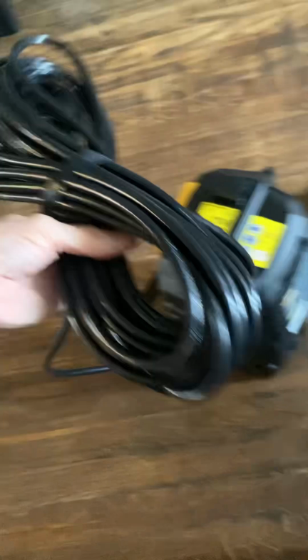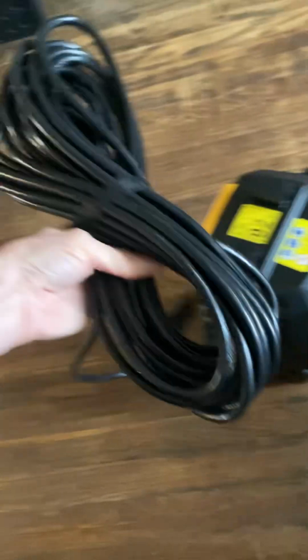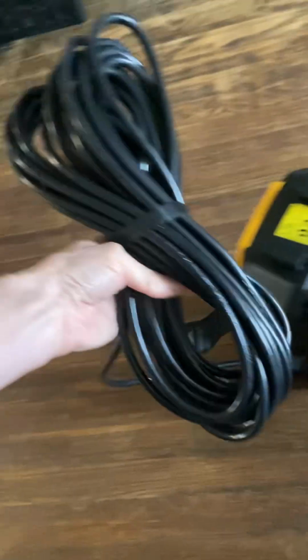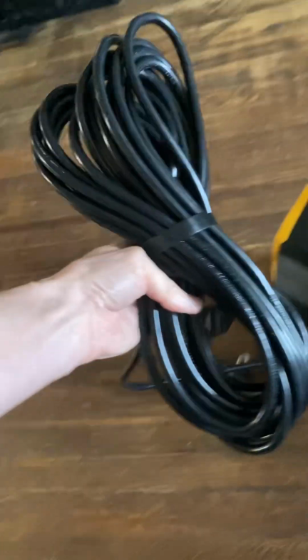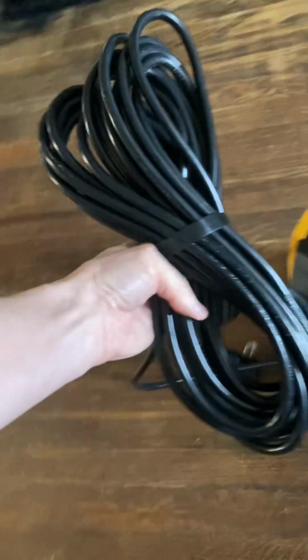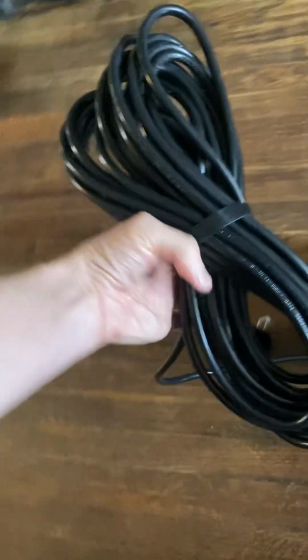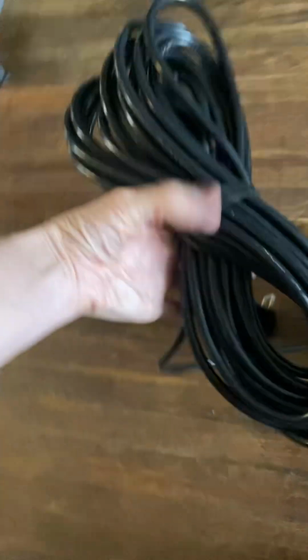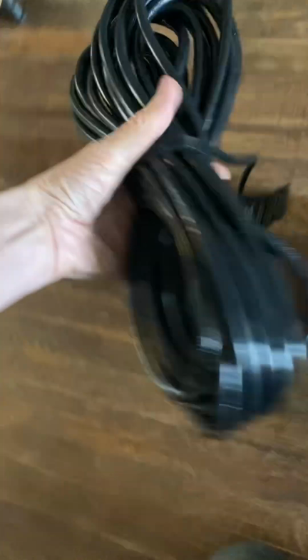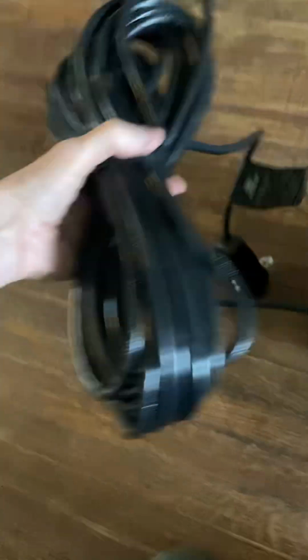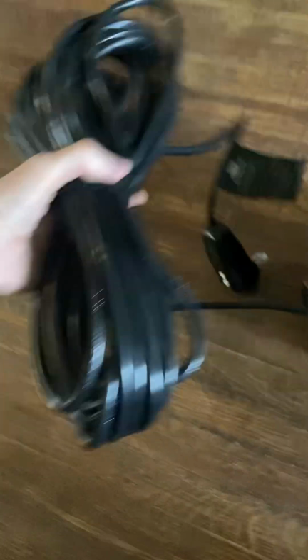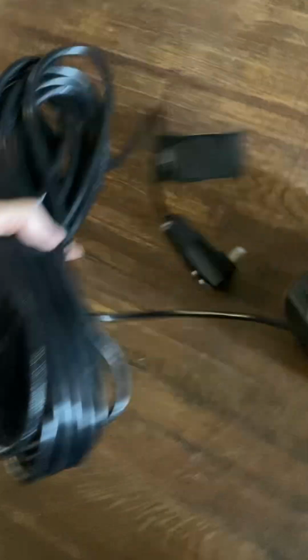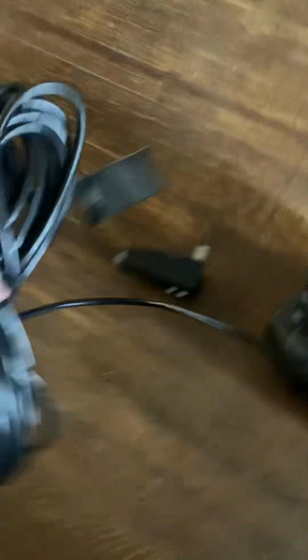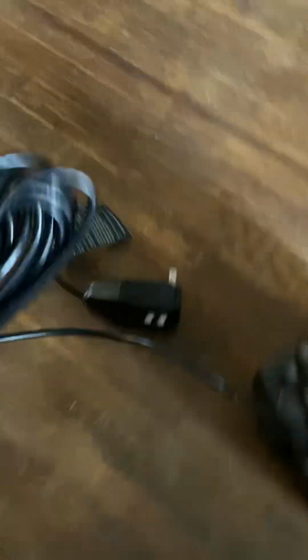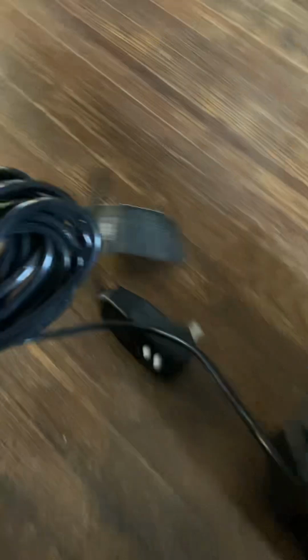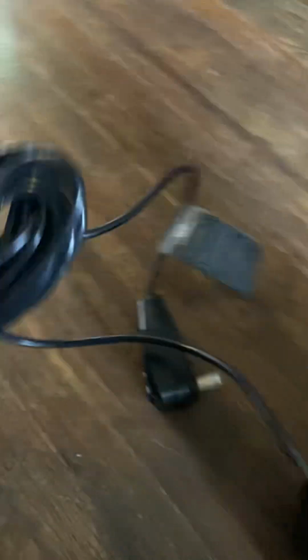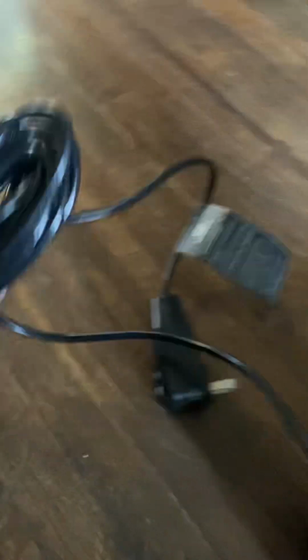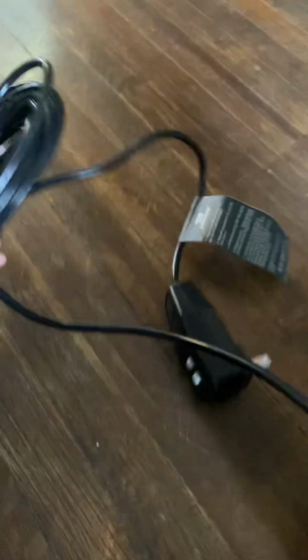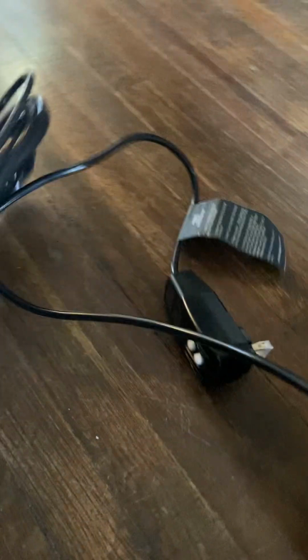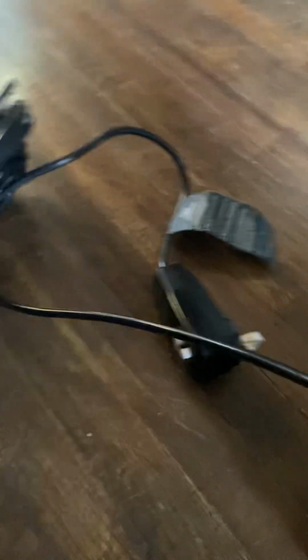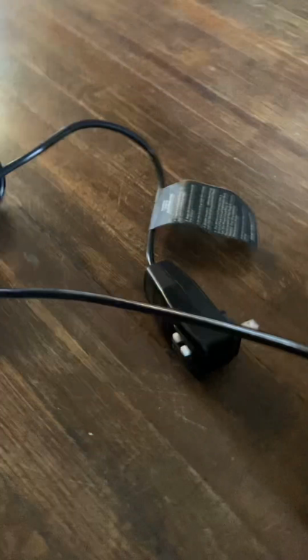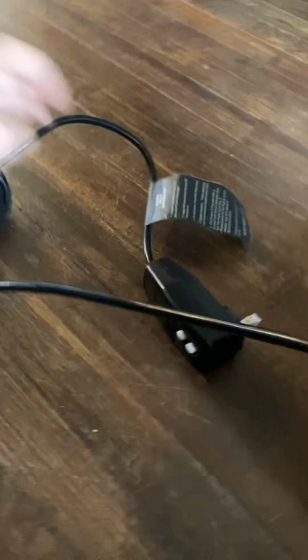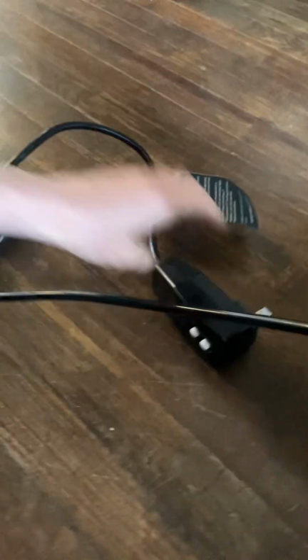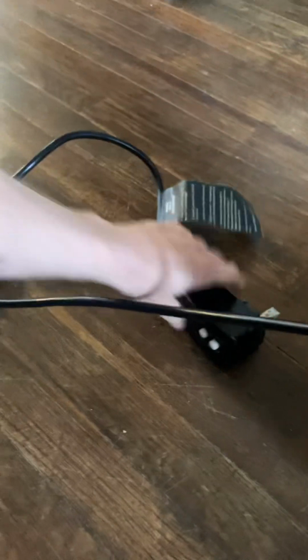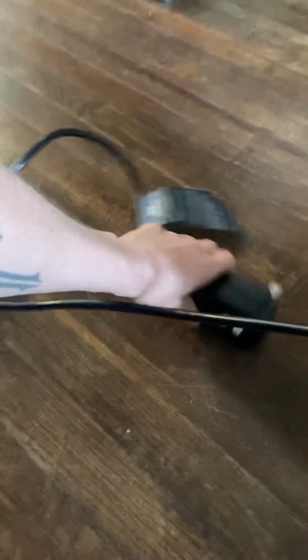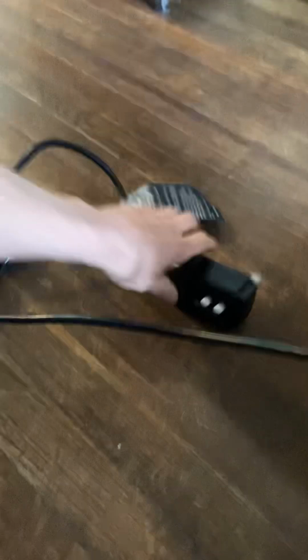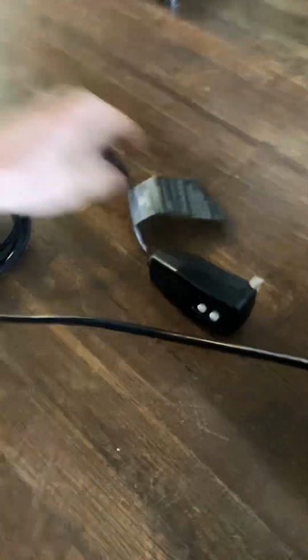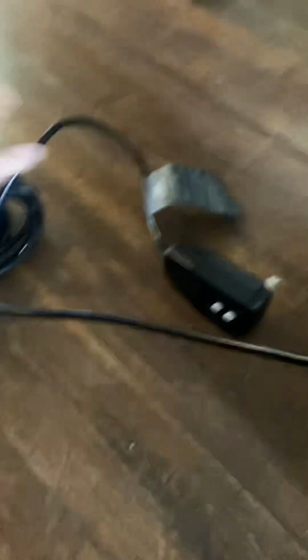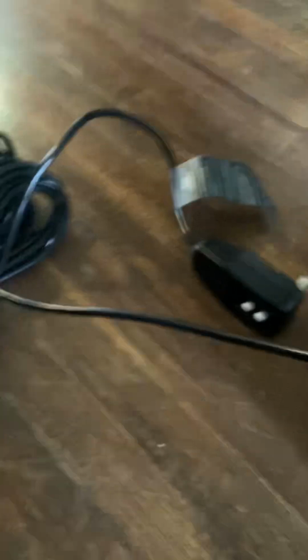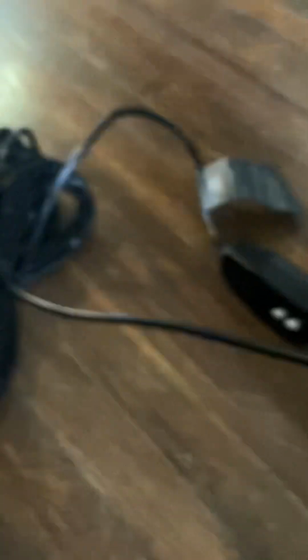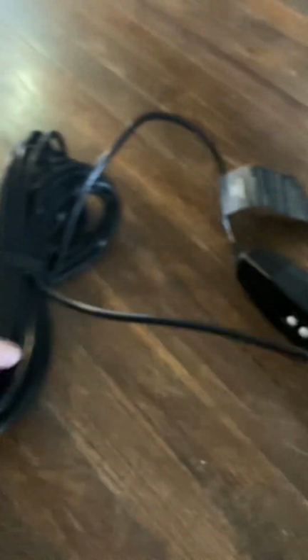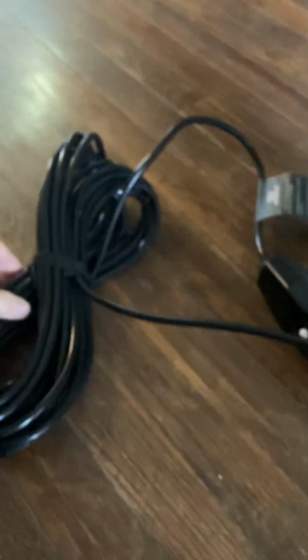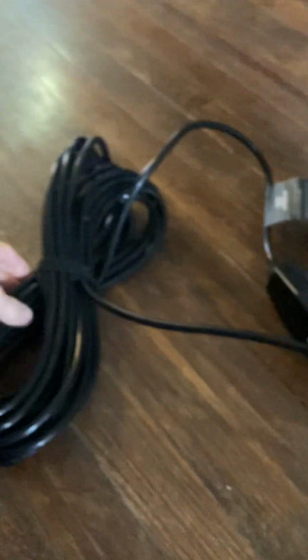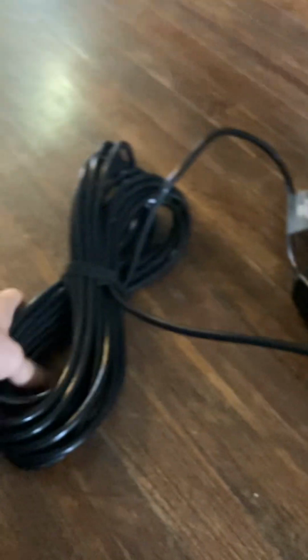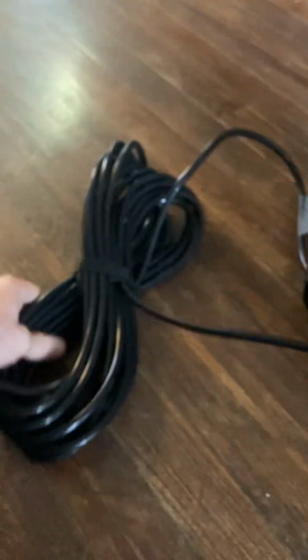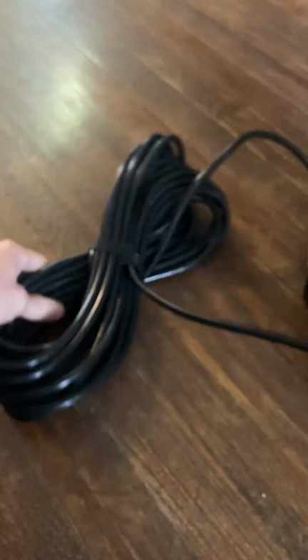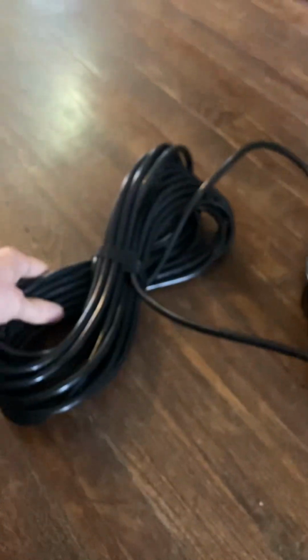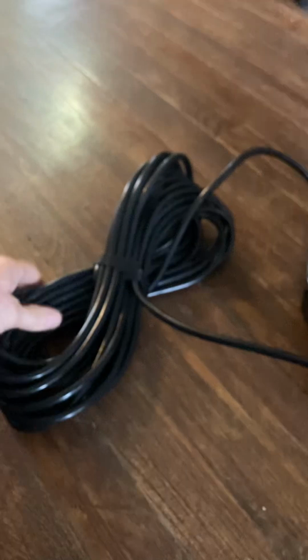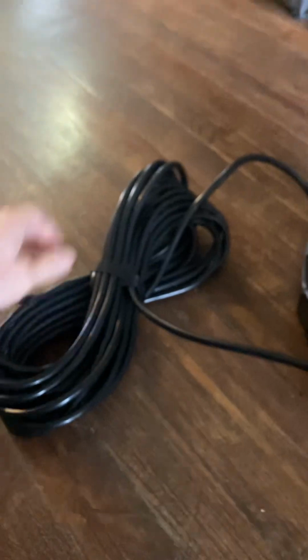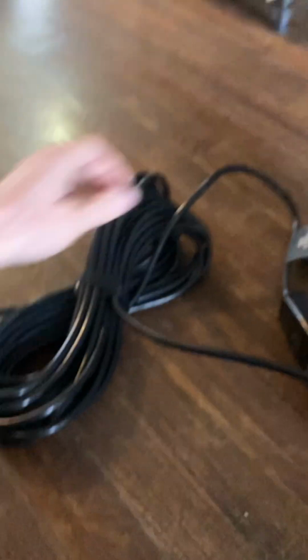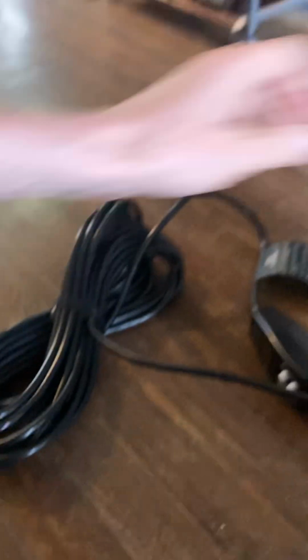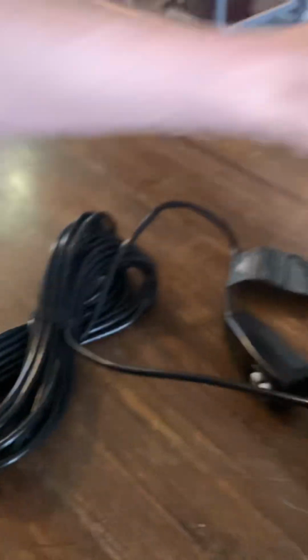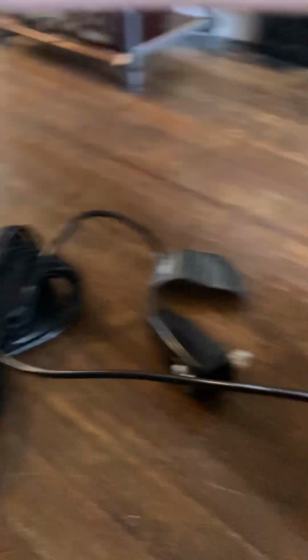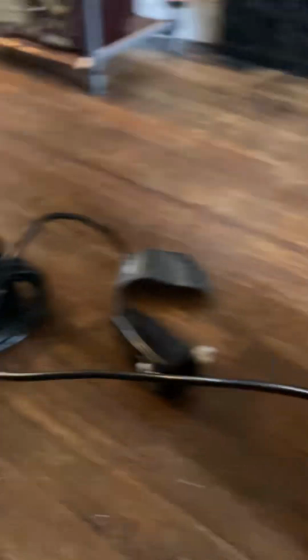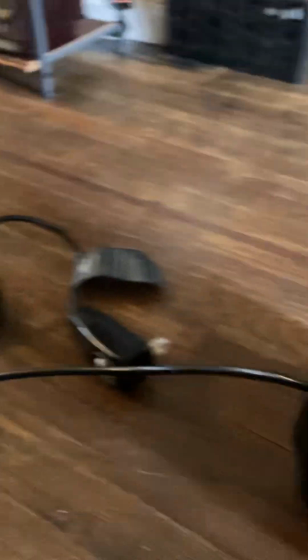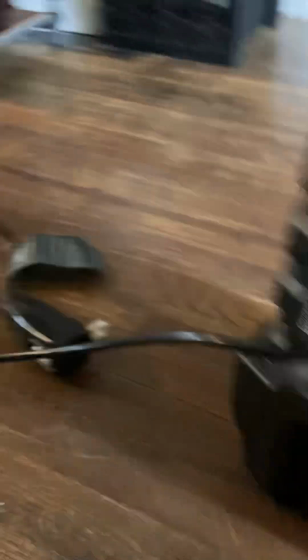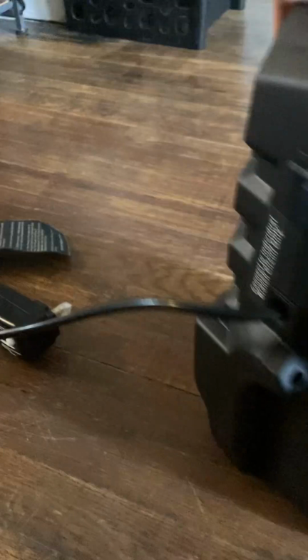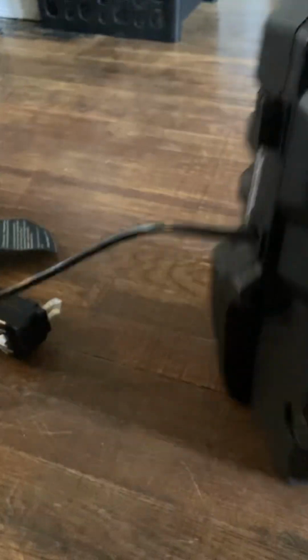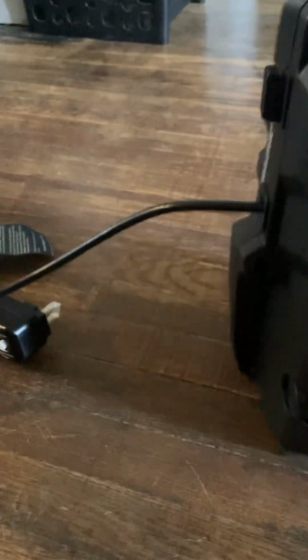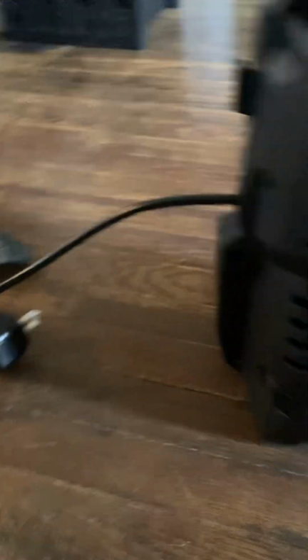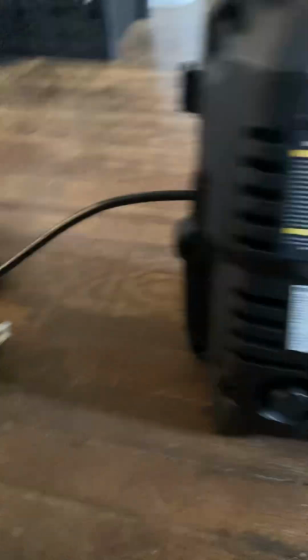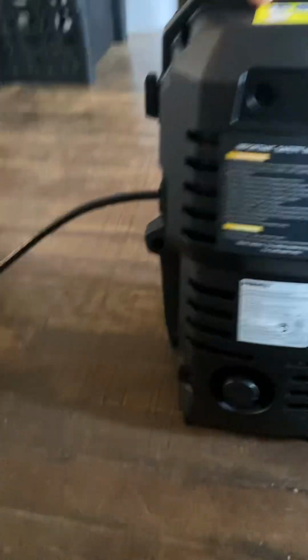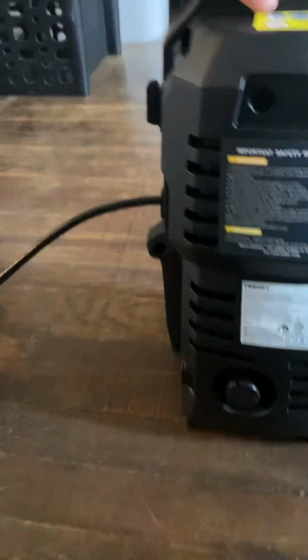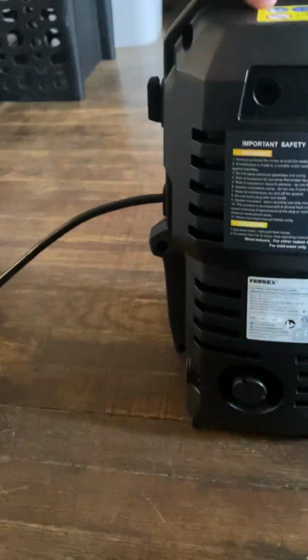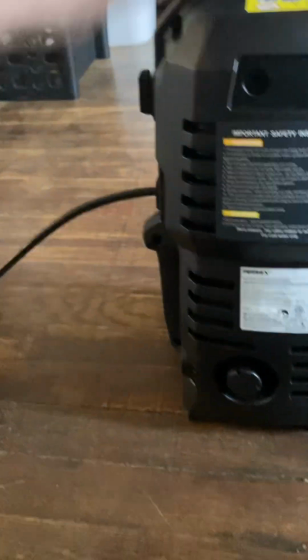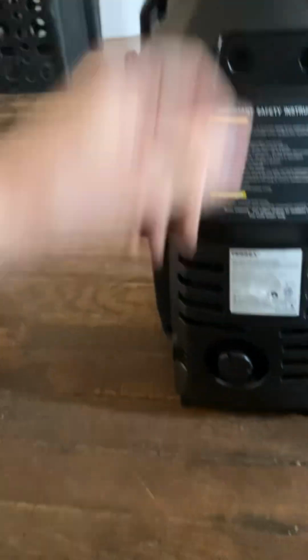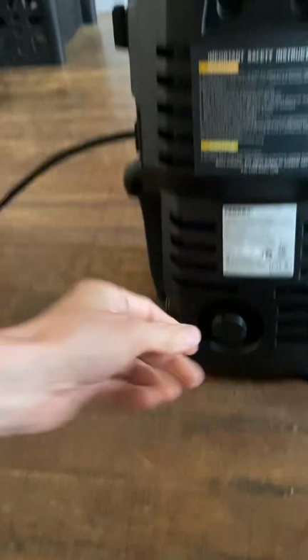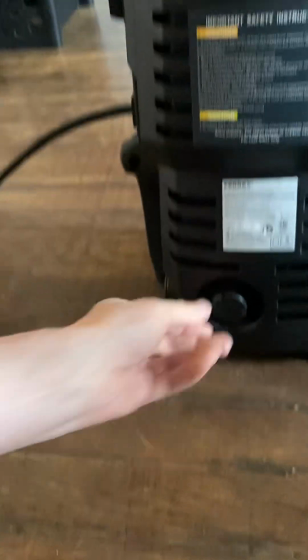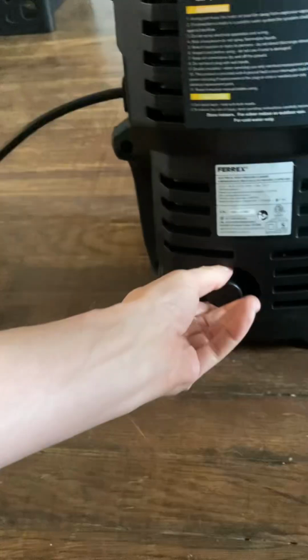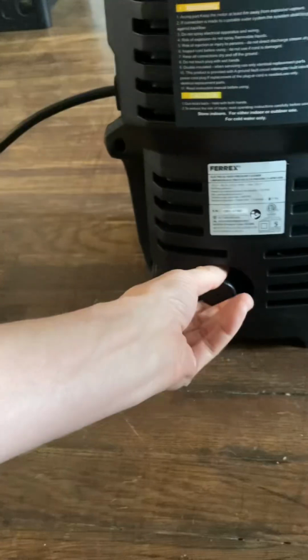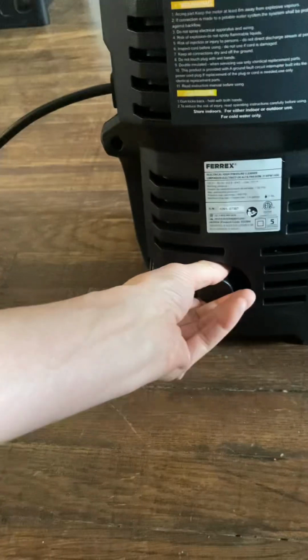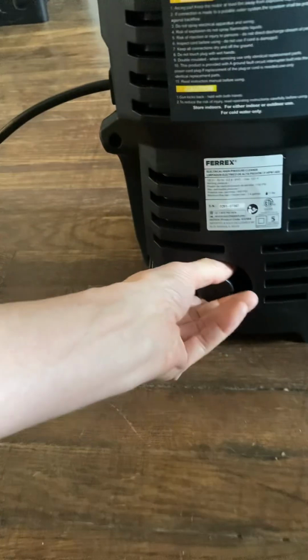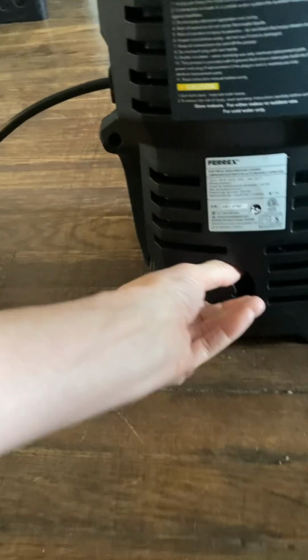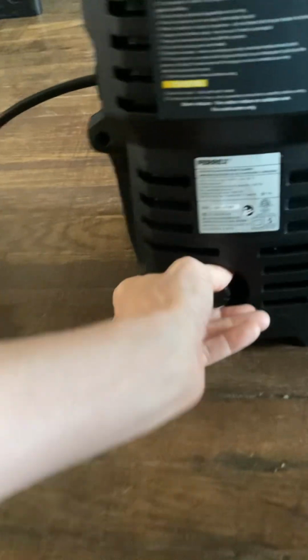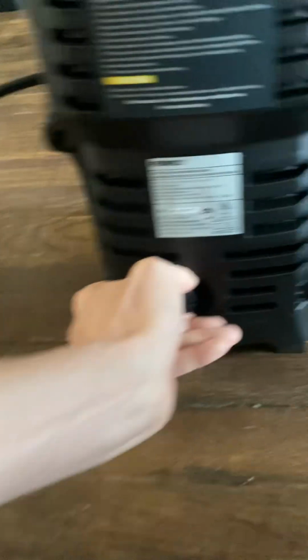It's a little hard to do while I'm filming, but it's not that heavy. Wow, look how long the cord is — it's pretty much the same kind of cord as the one I had.